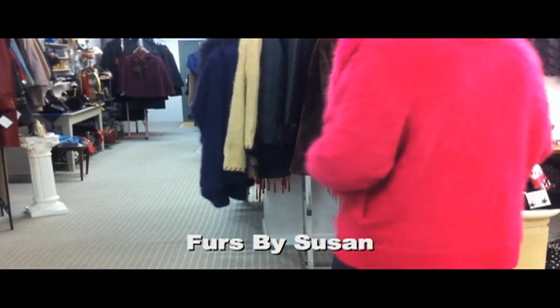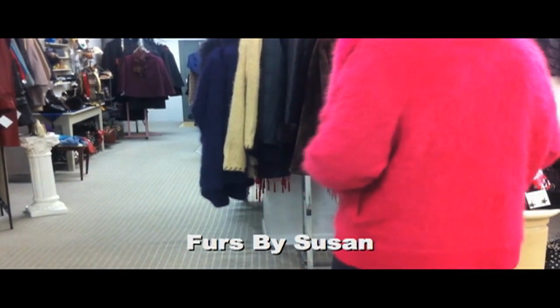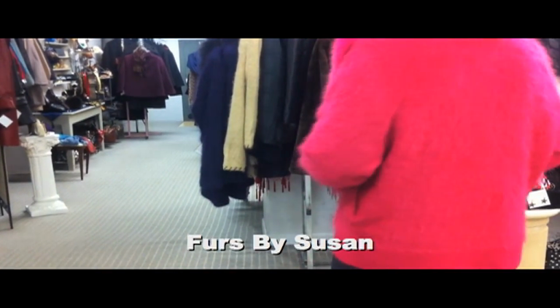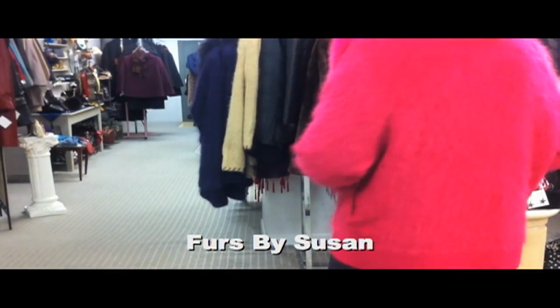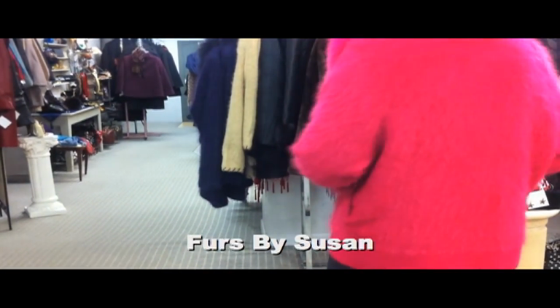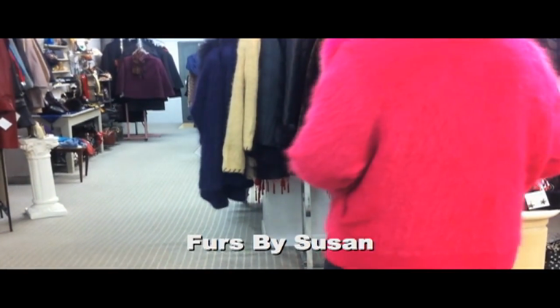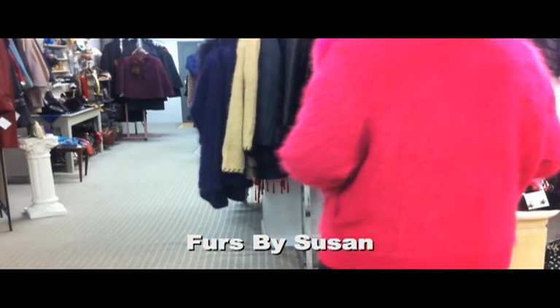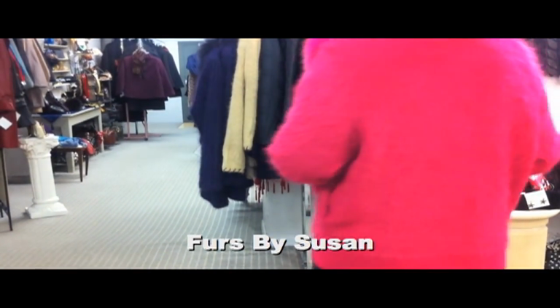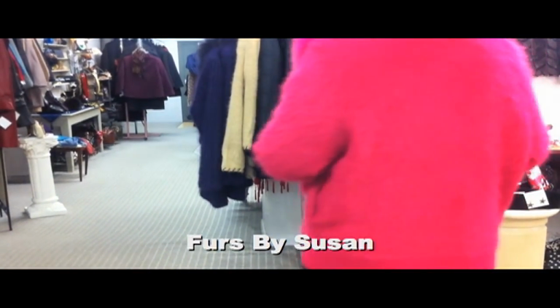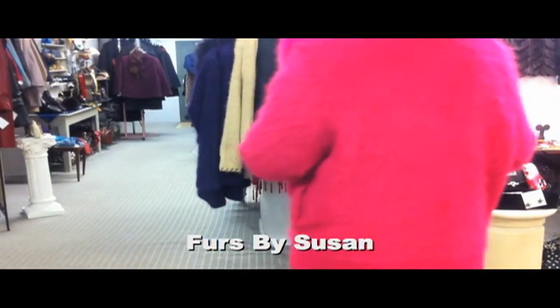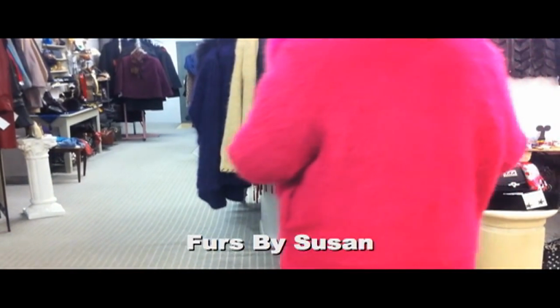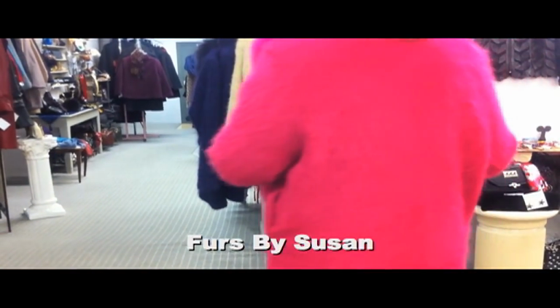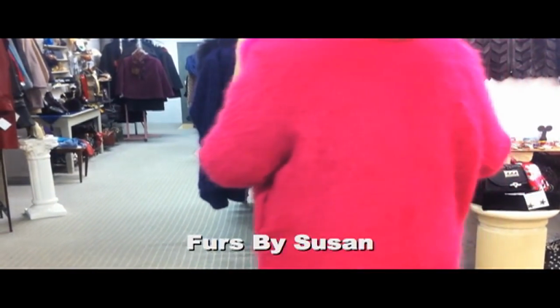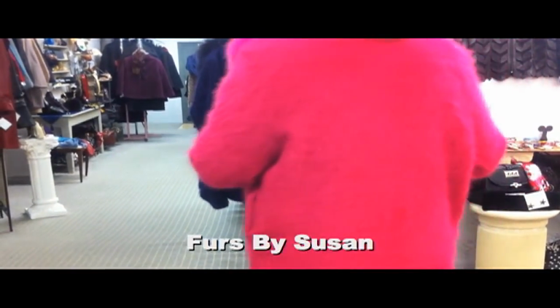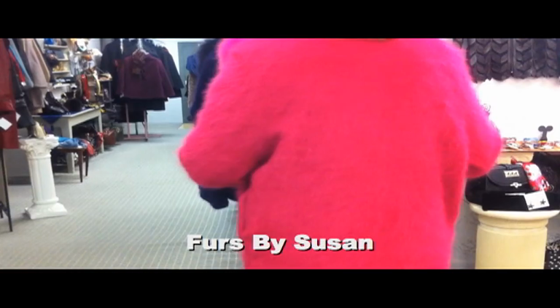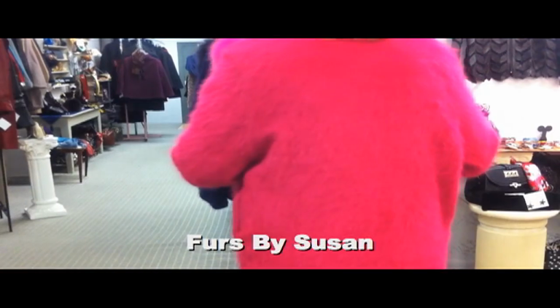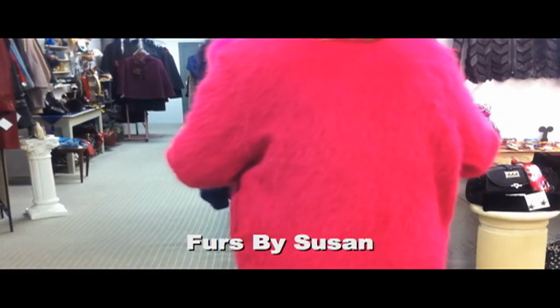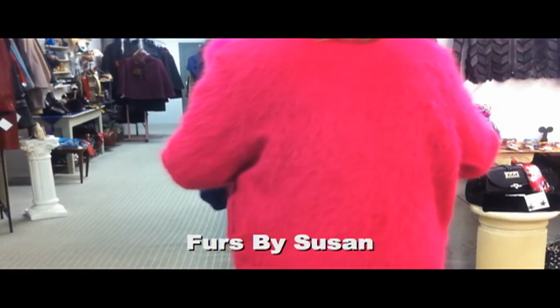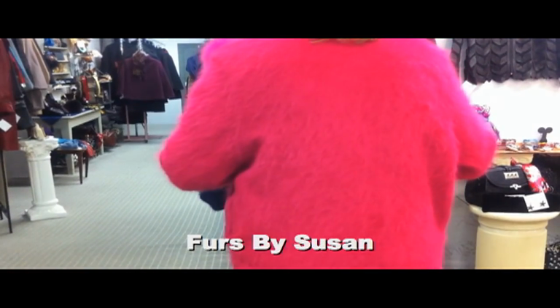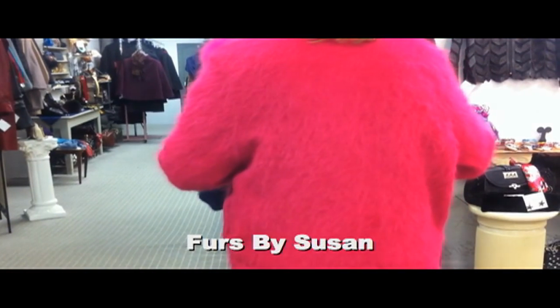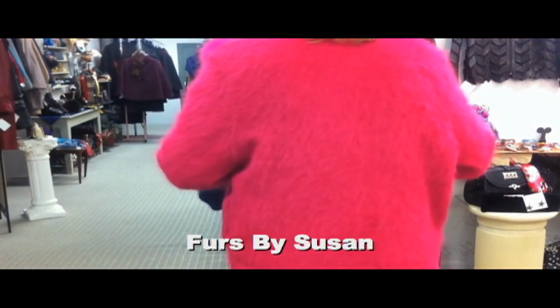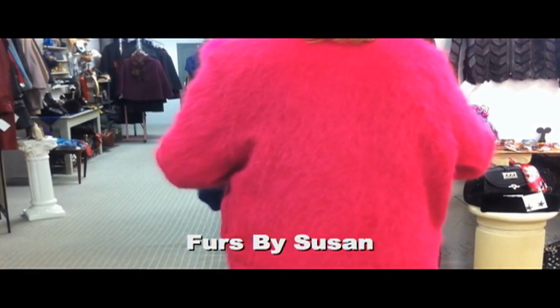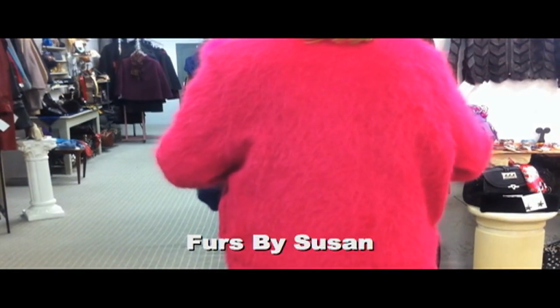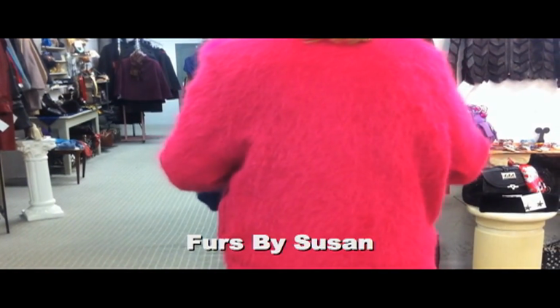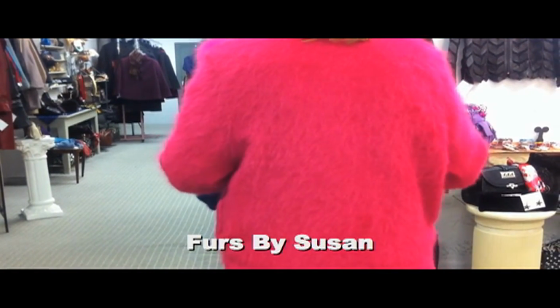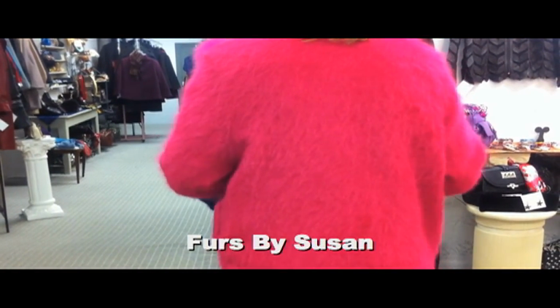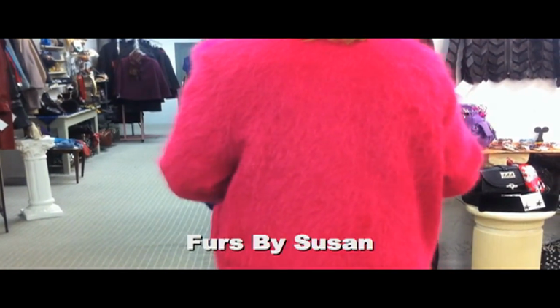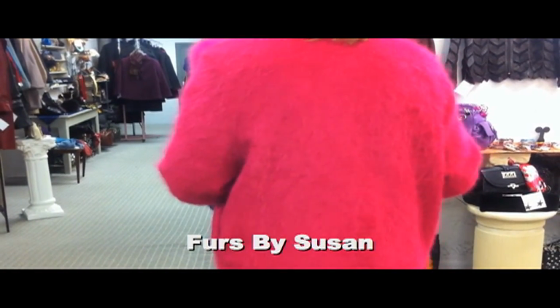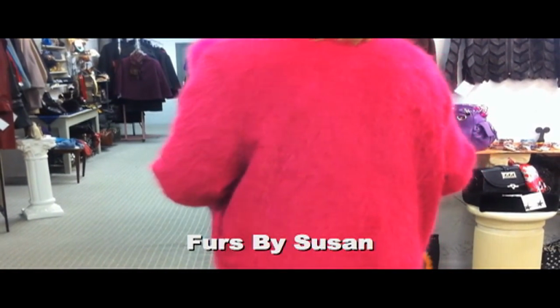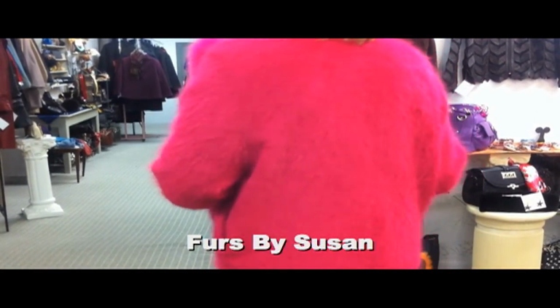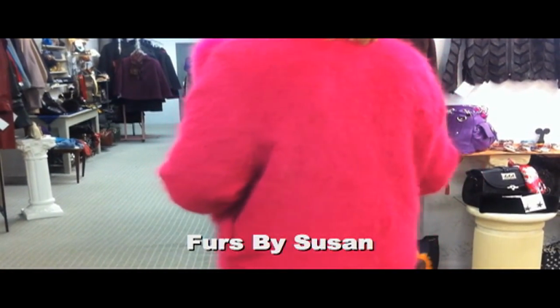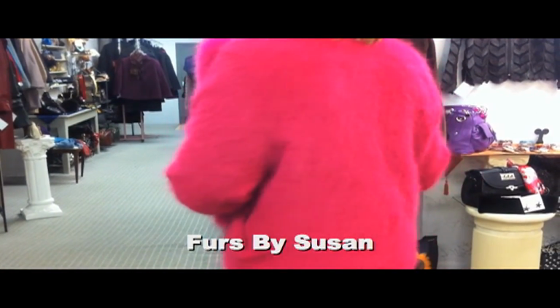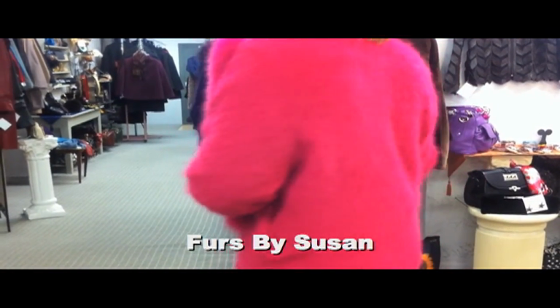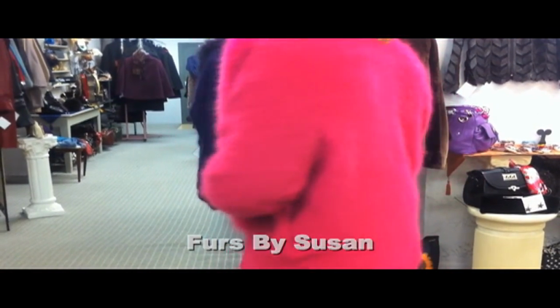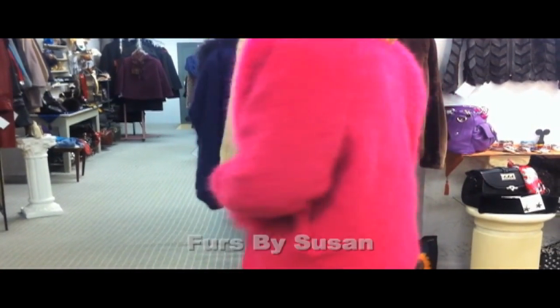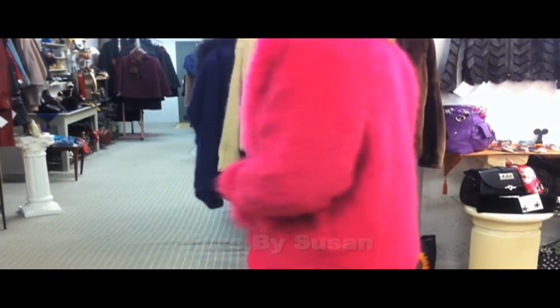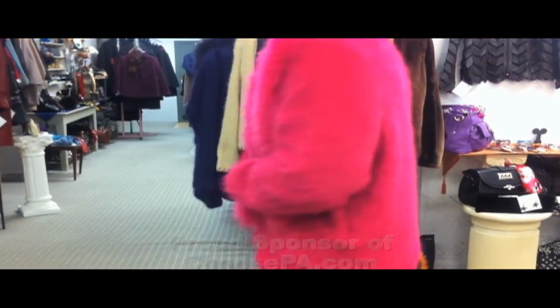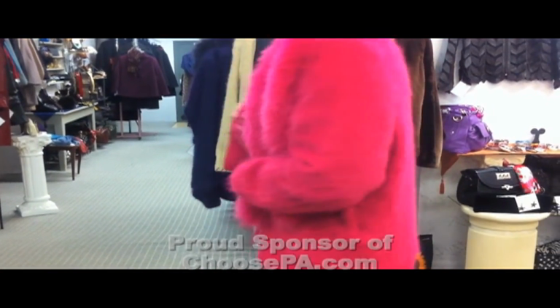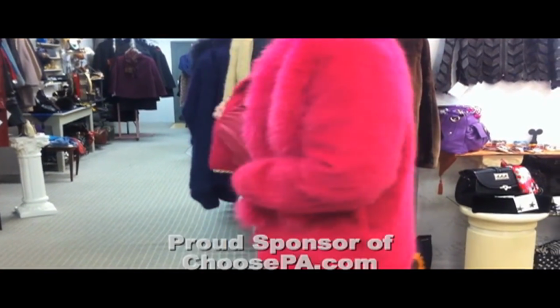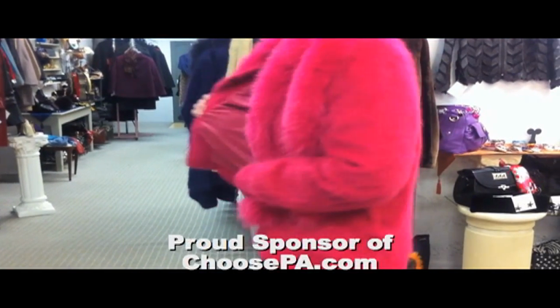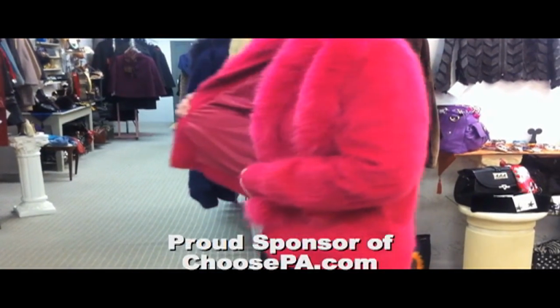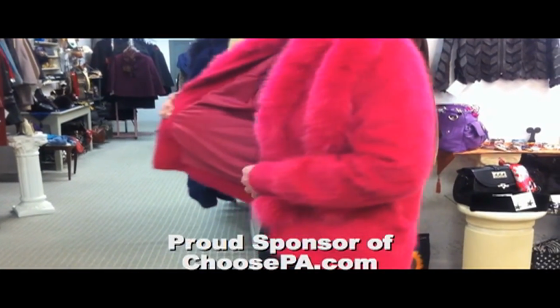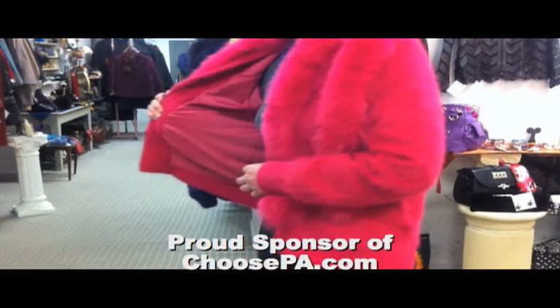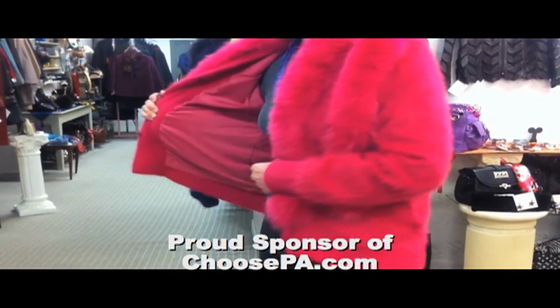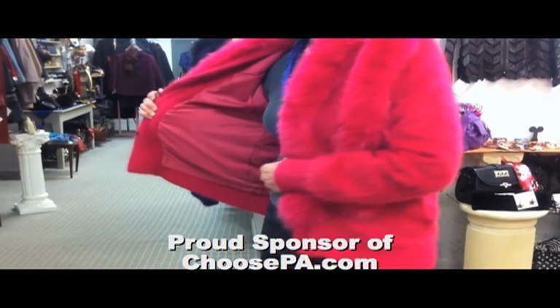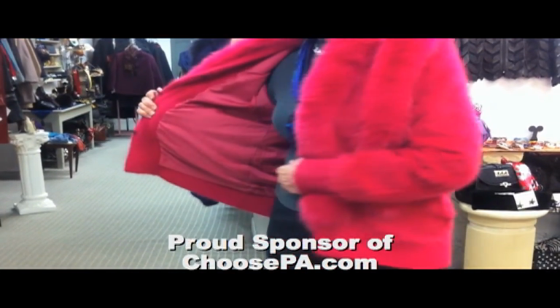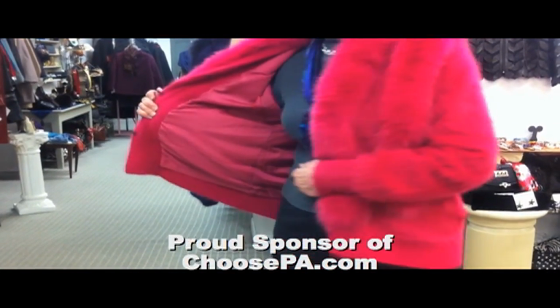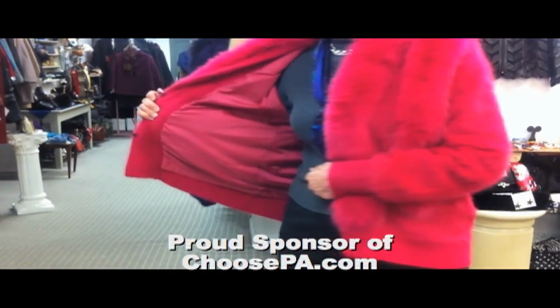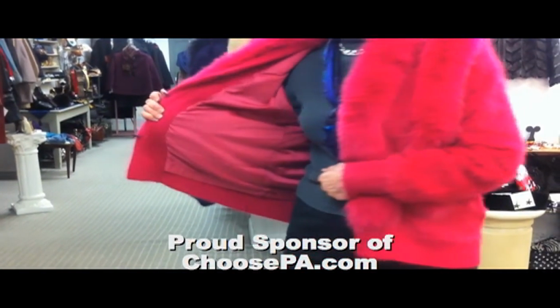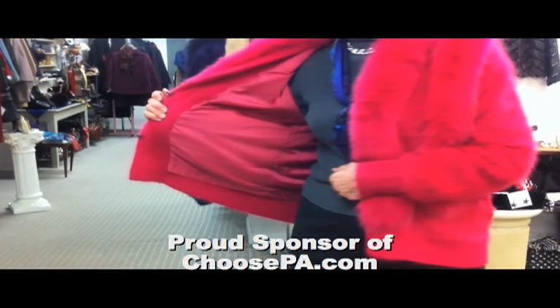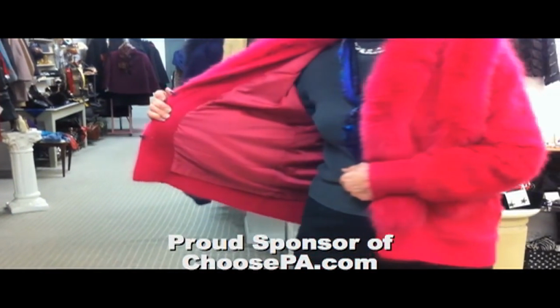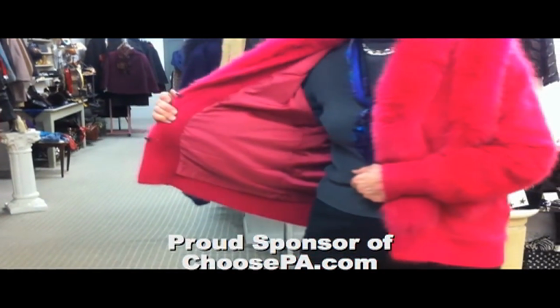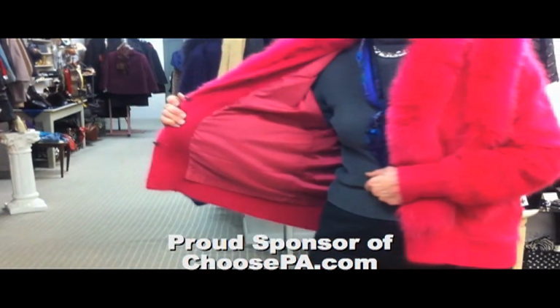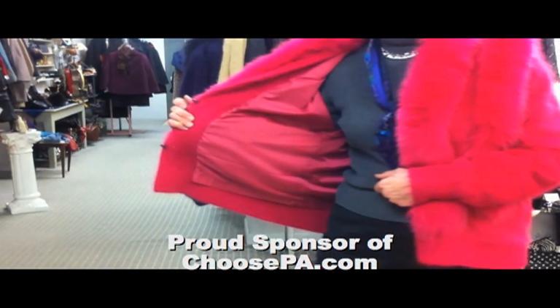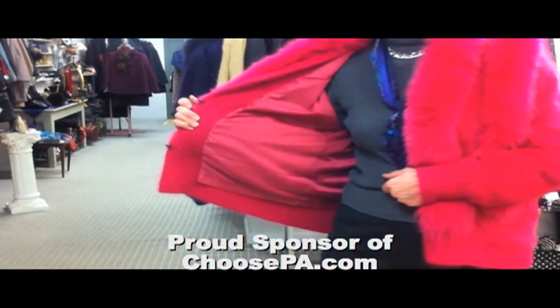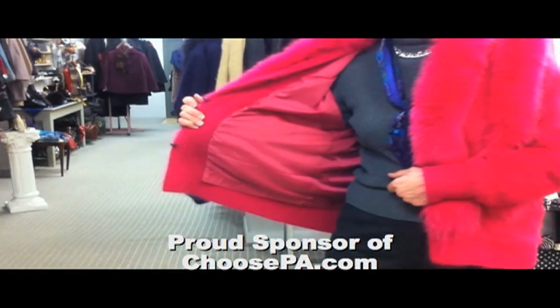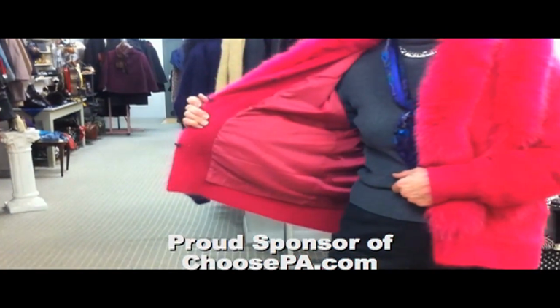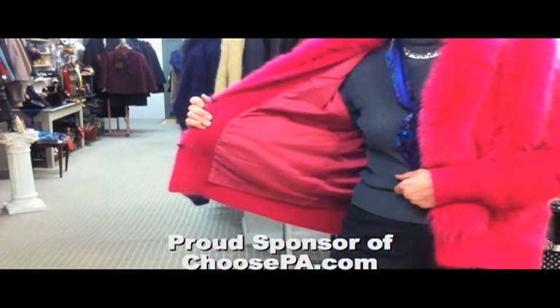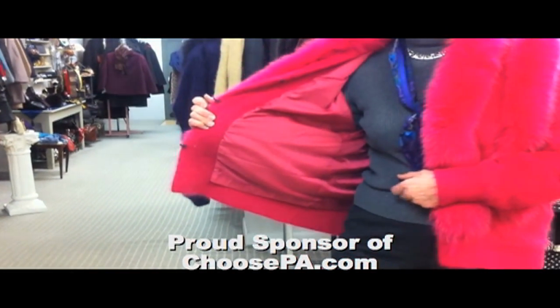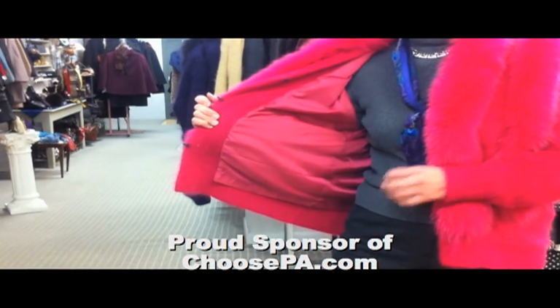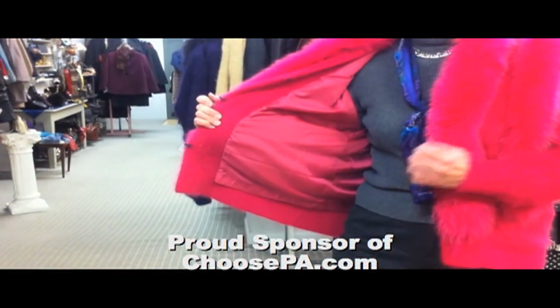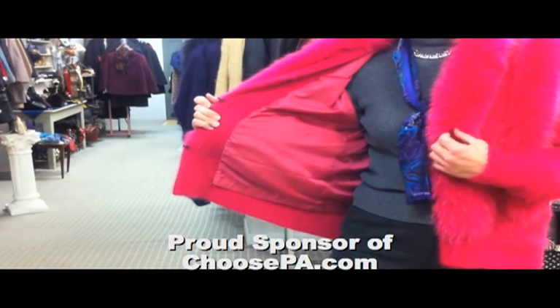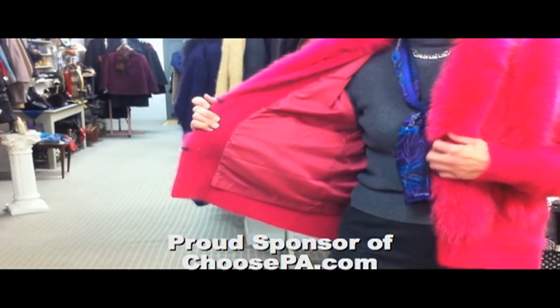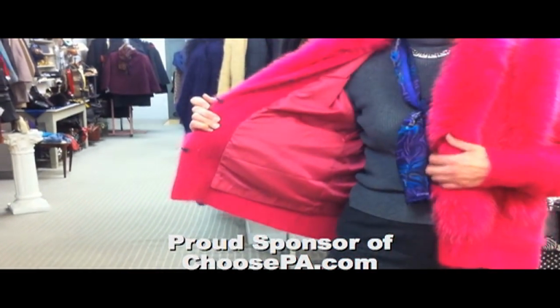Check out the wide assortment of handbags, scarves, gloves, and hats to accessorize your beautiful new coat.